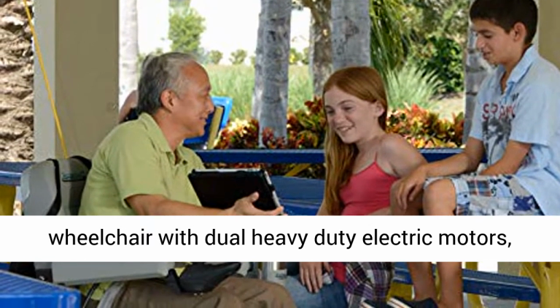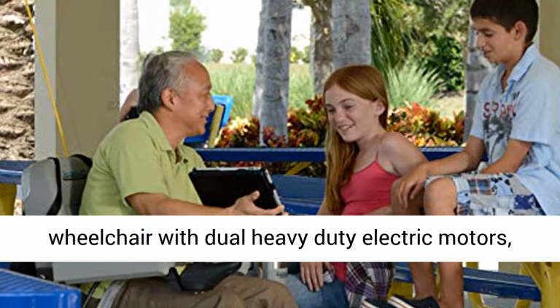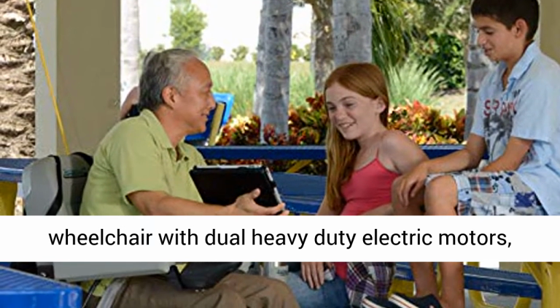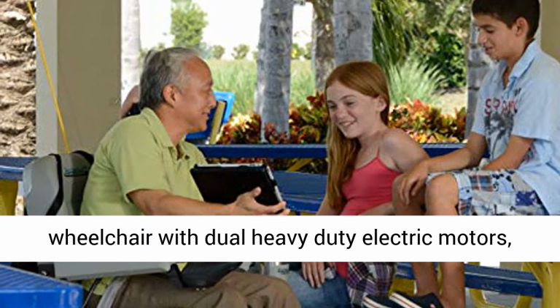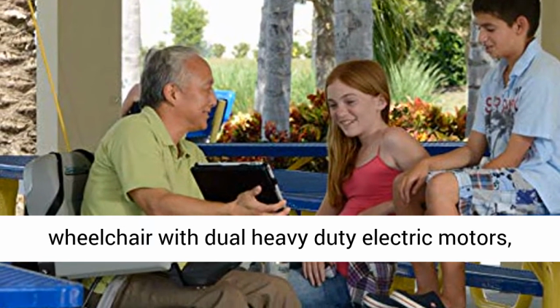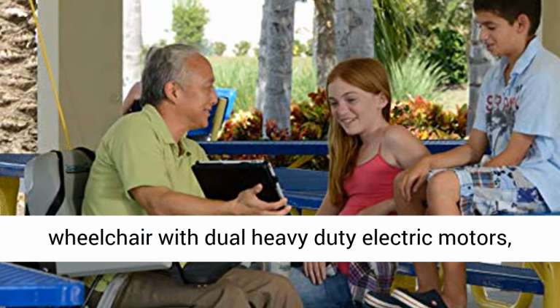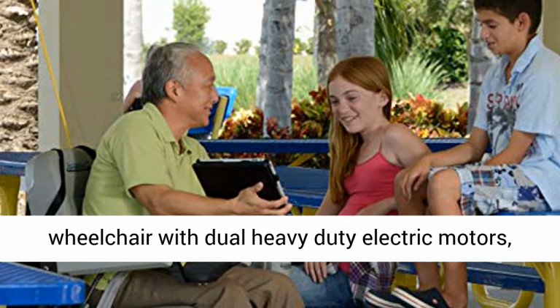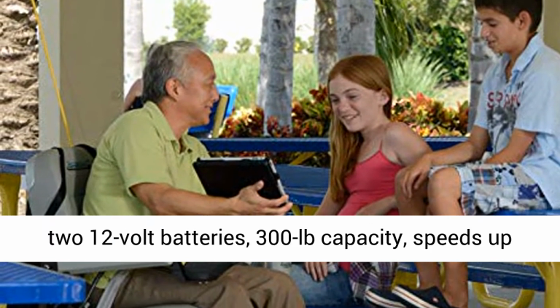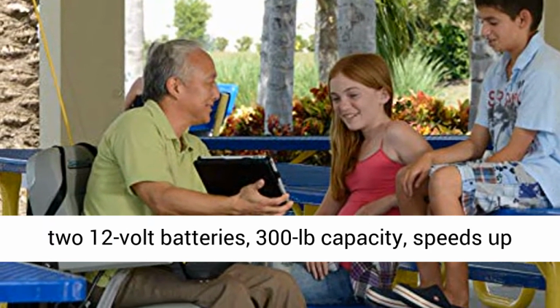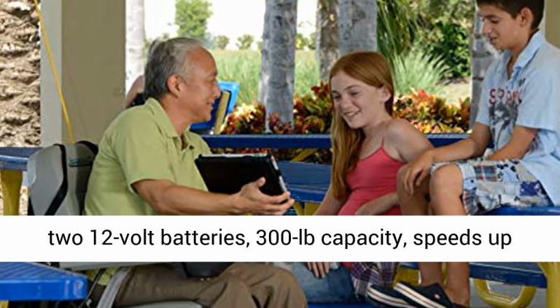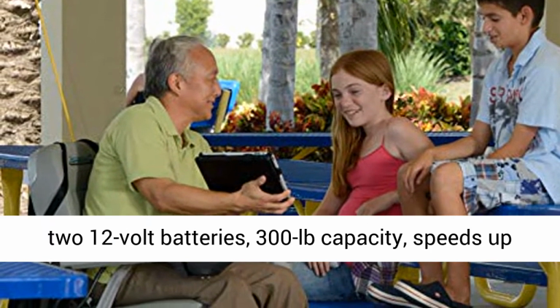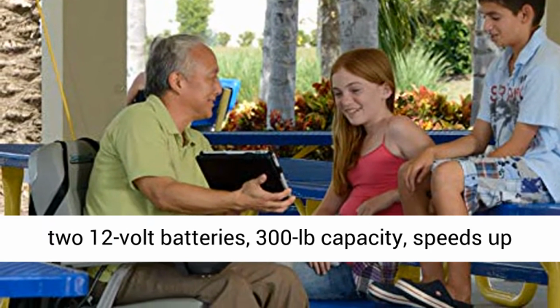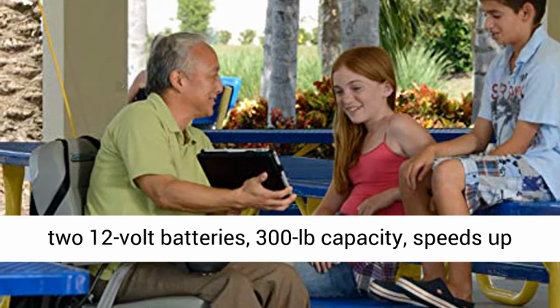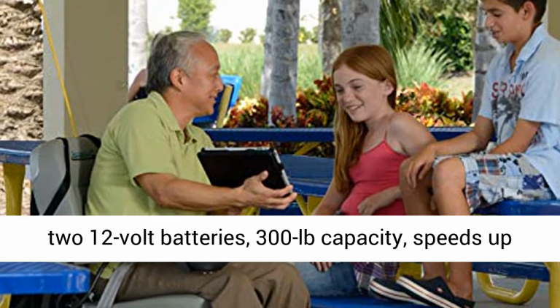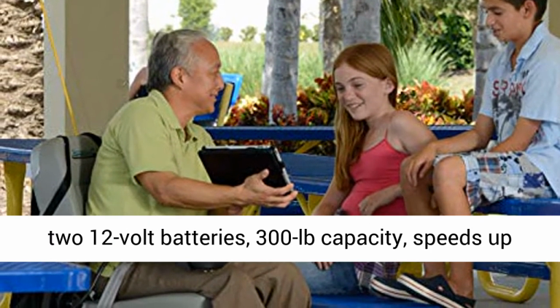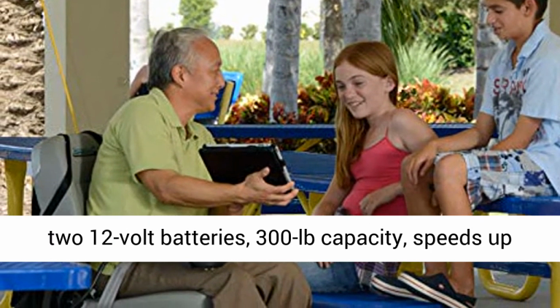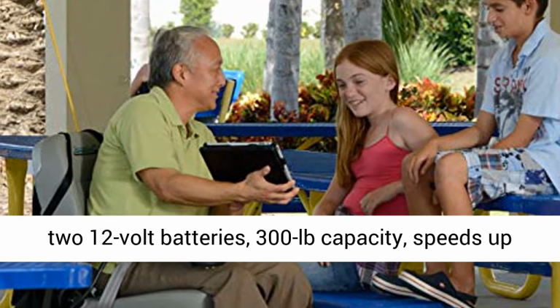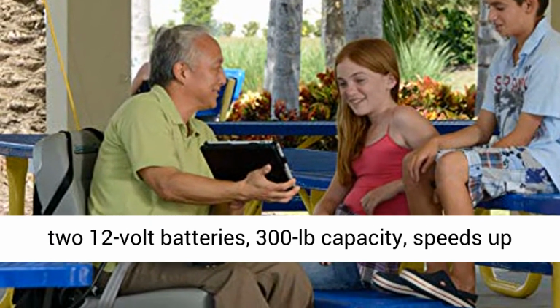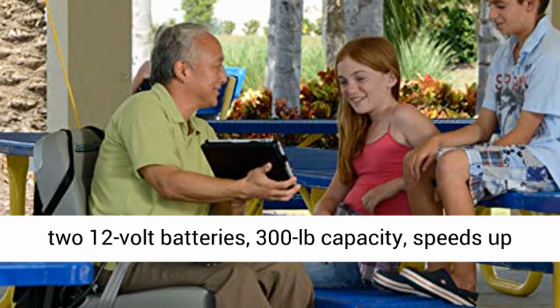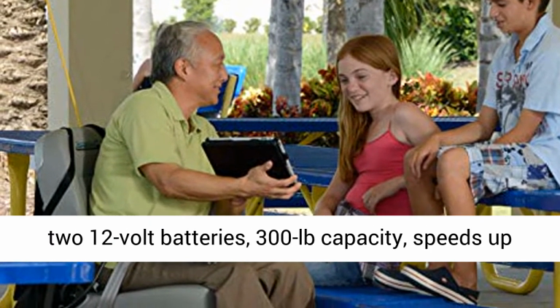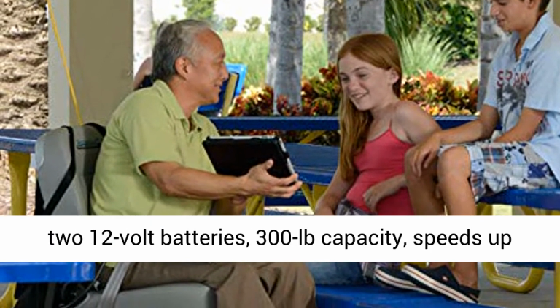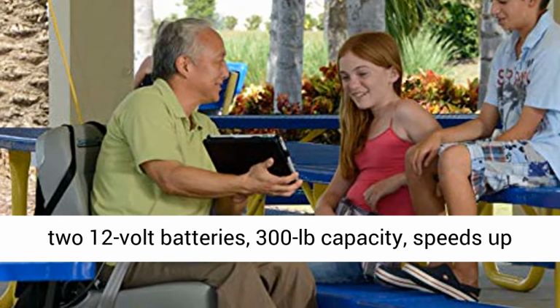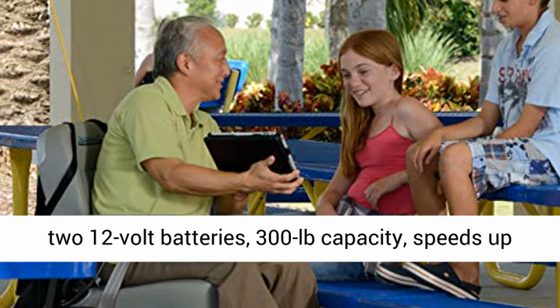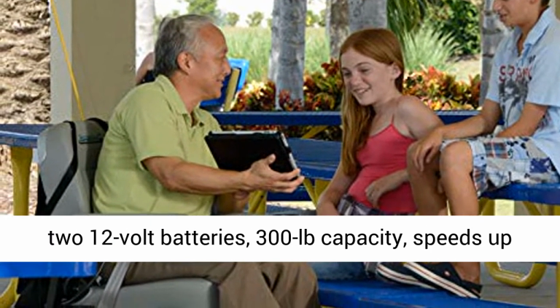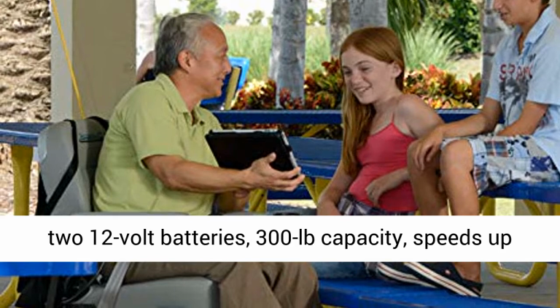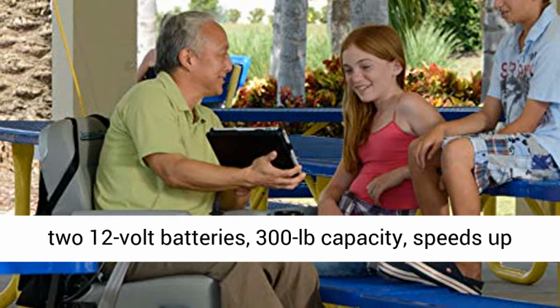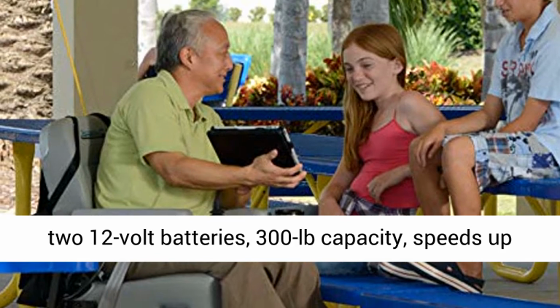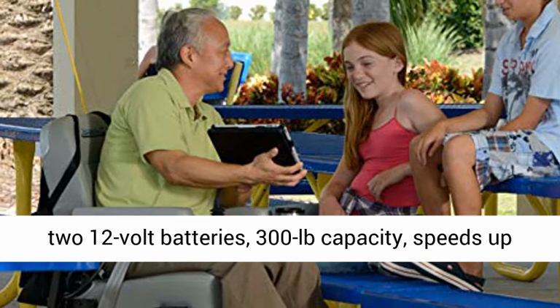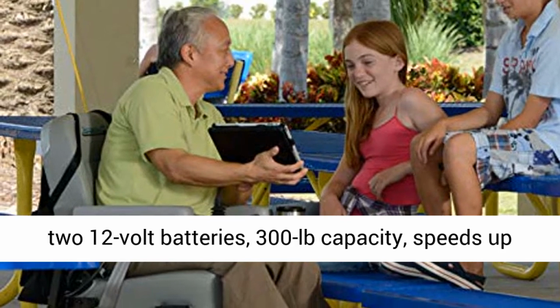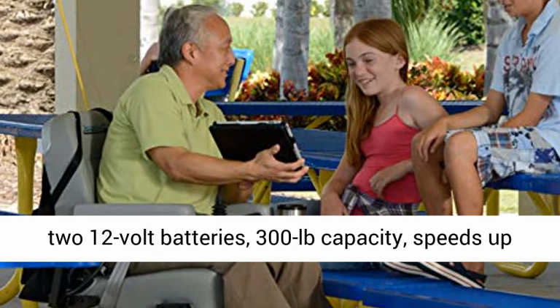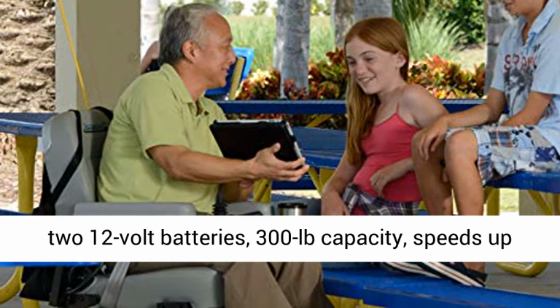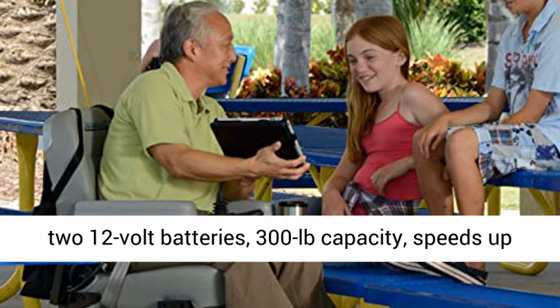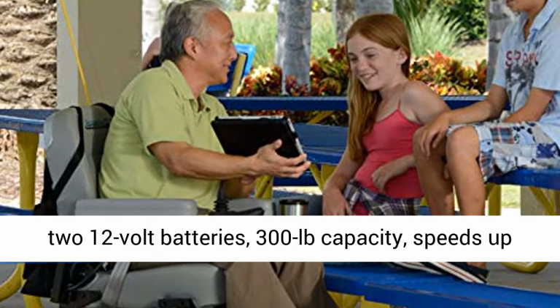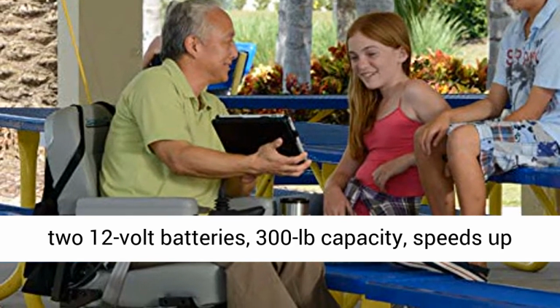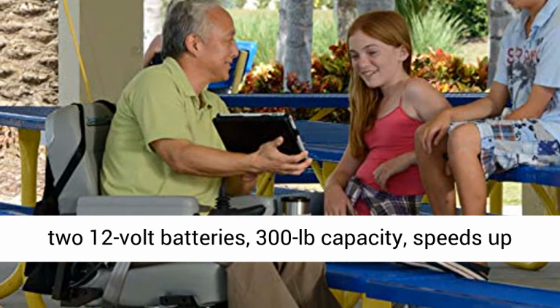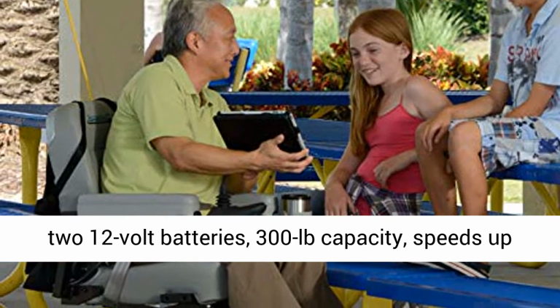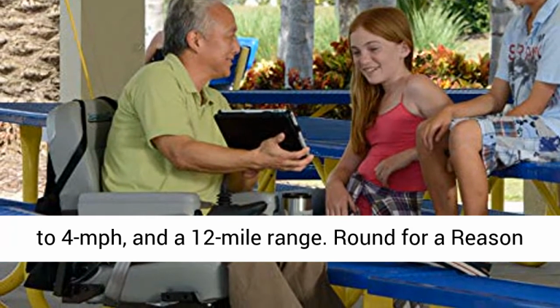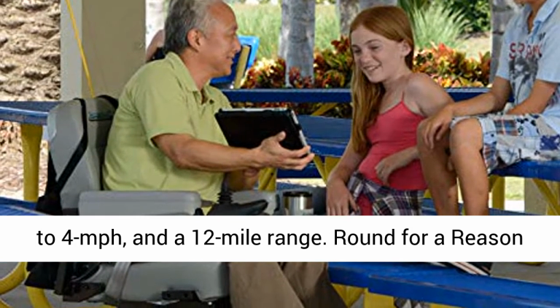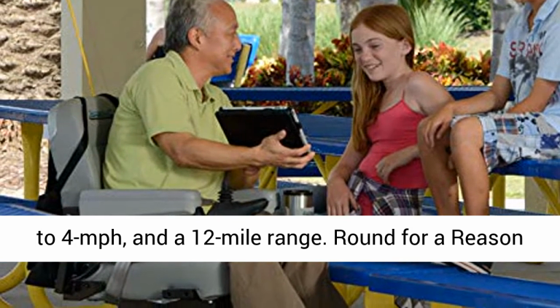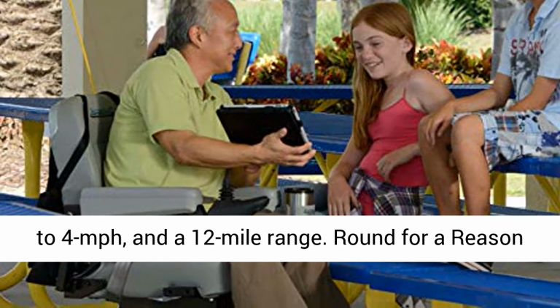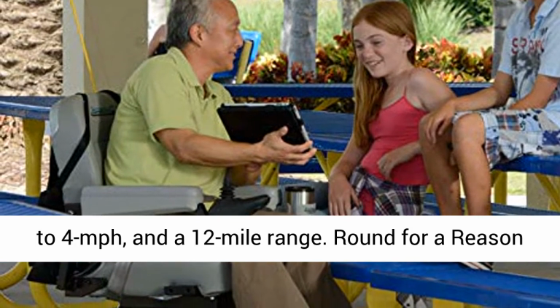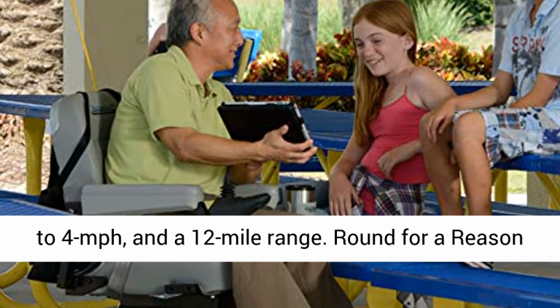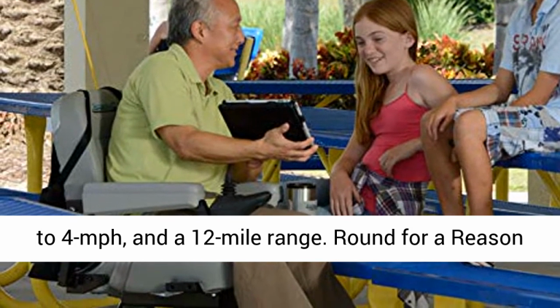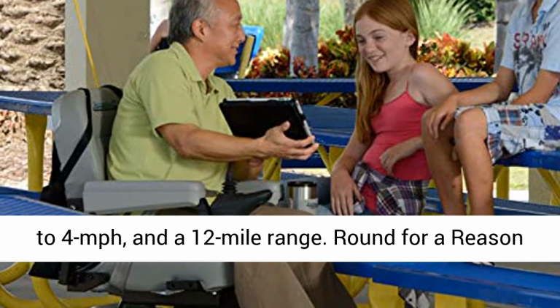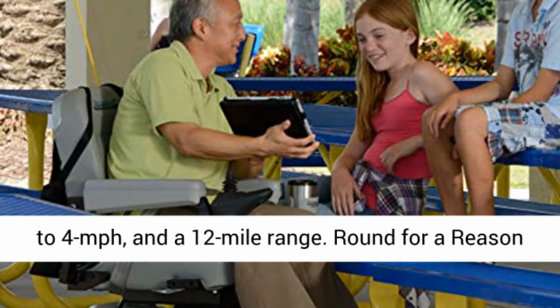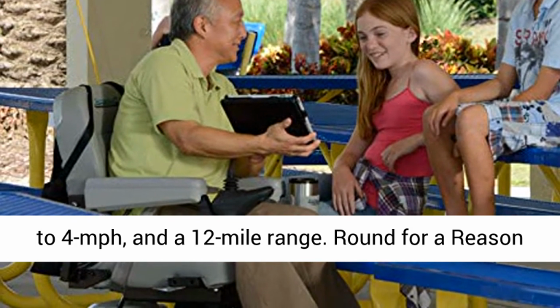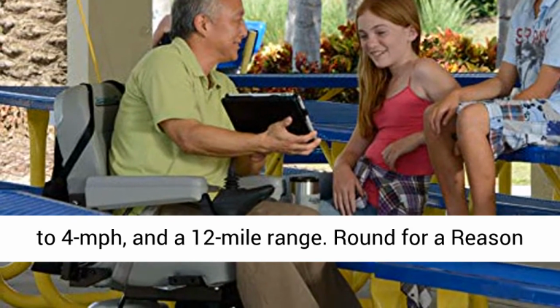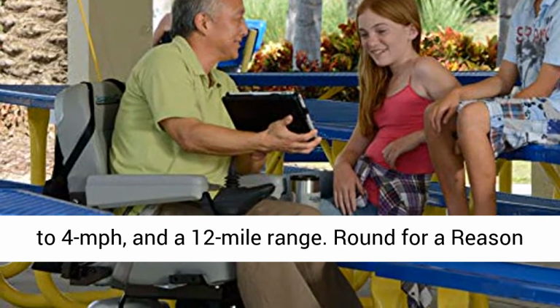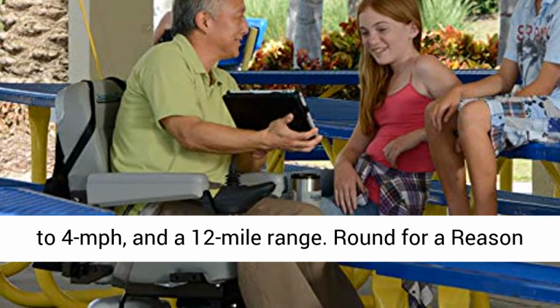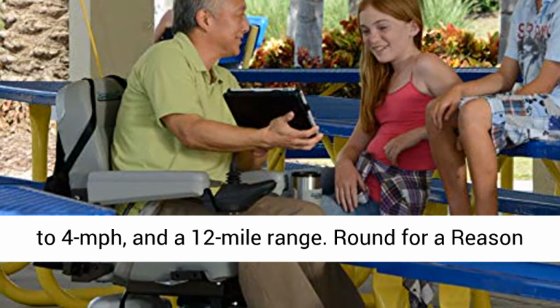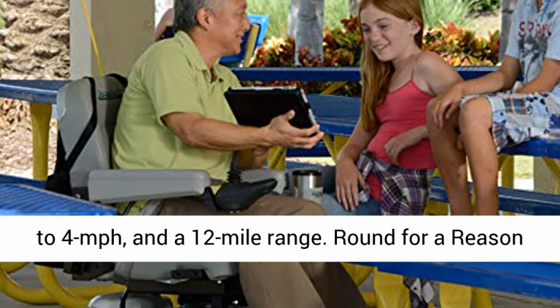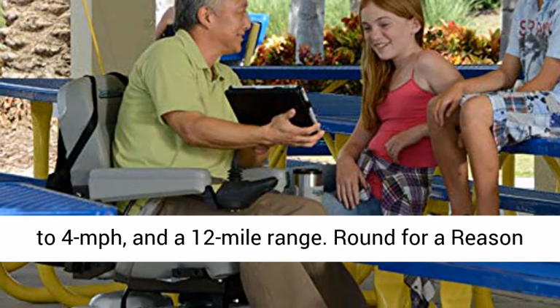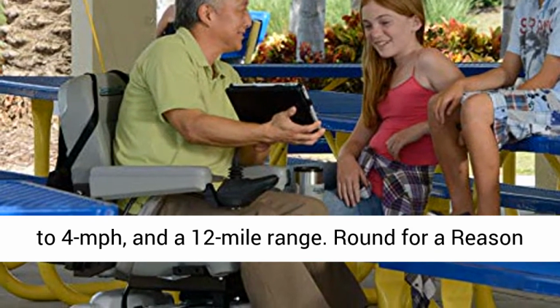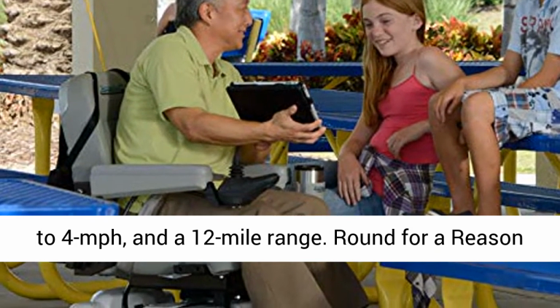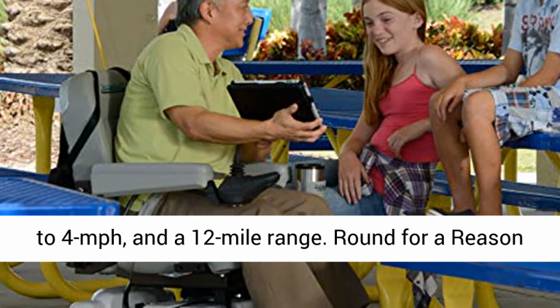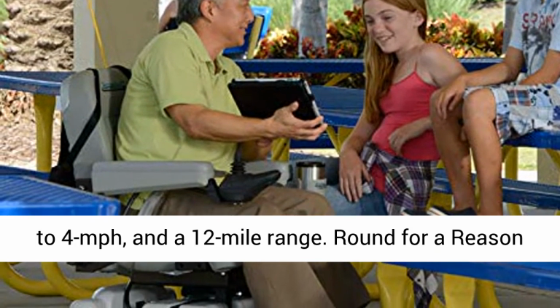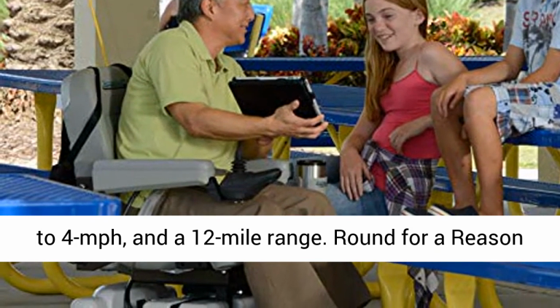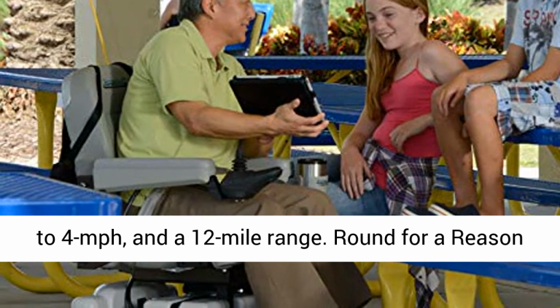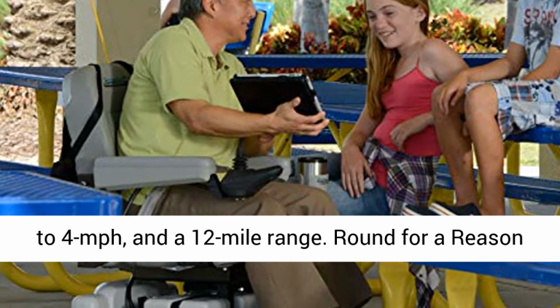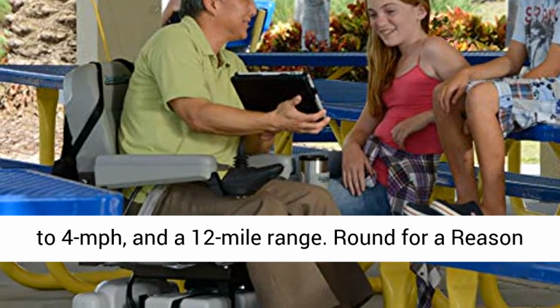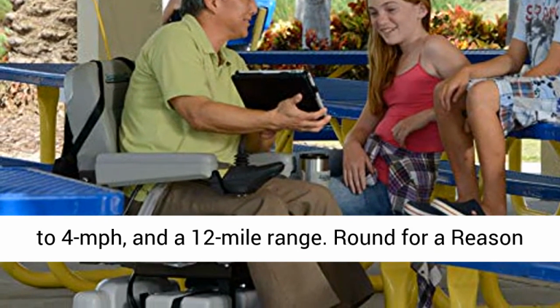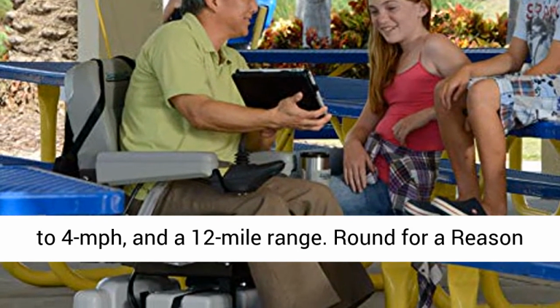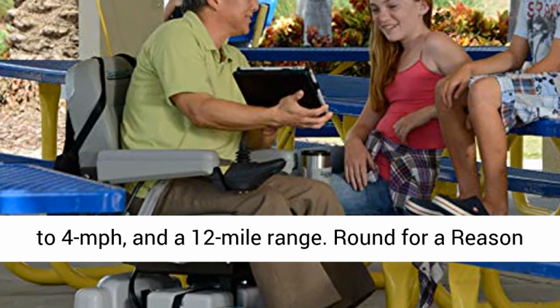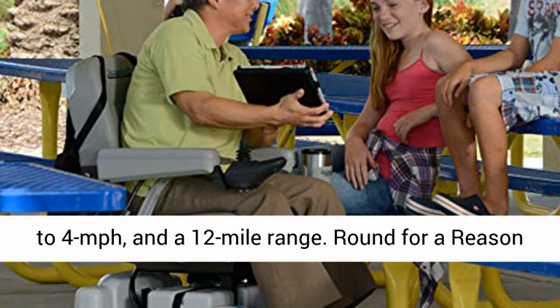Two 12-volt batteries, 300-pound capacity, speeds up to 4 miles per hour, and a 12-mile range.